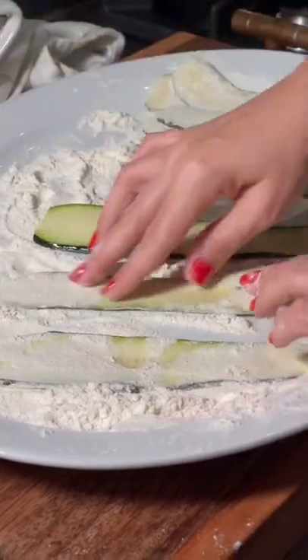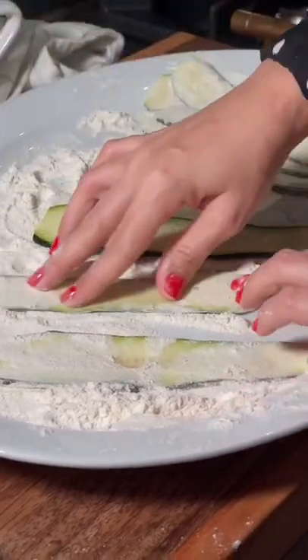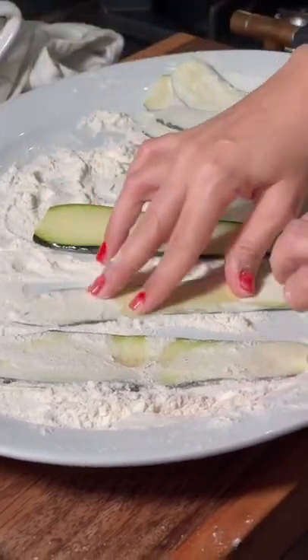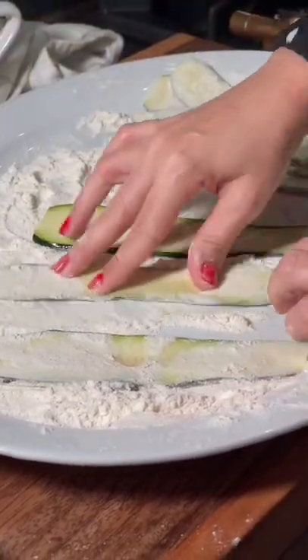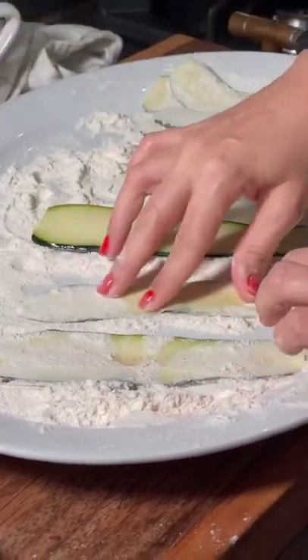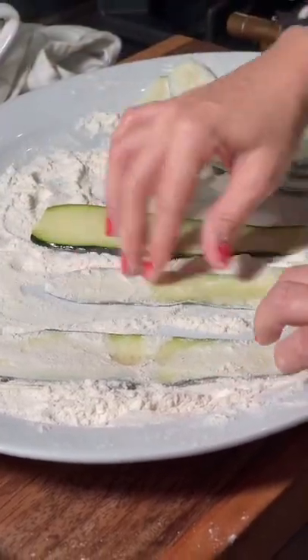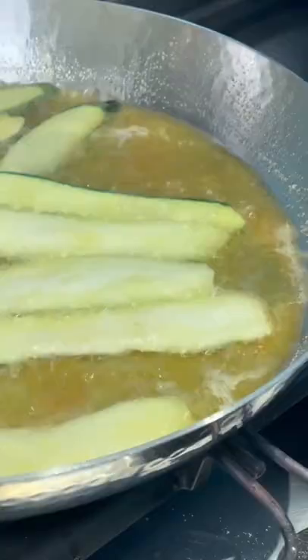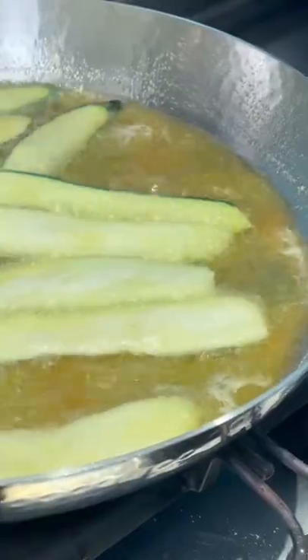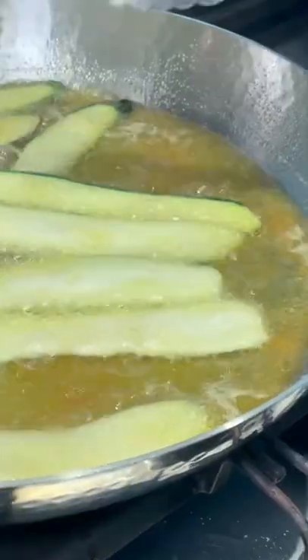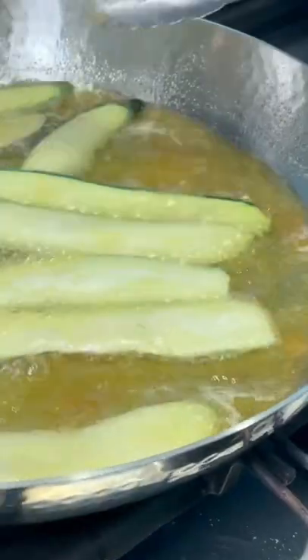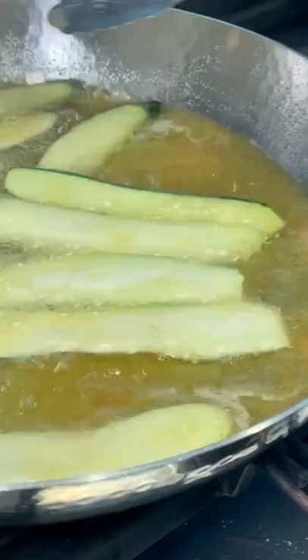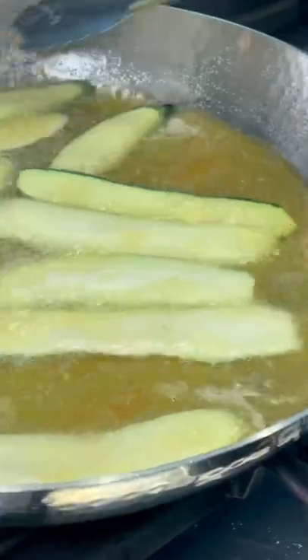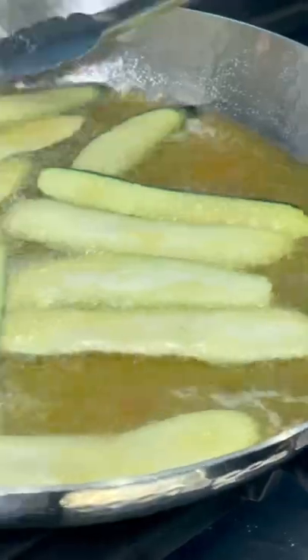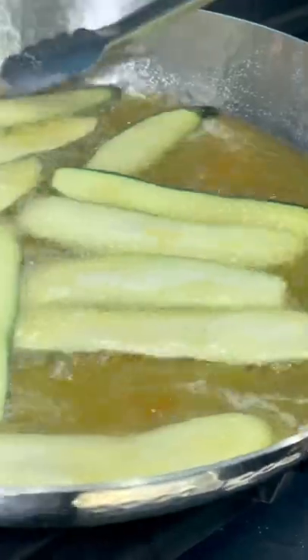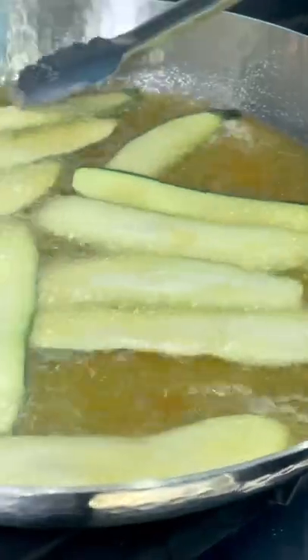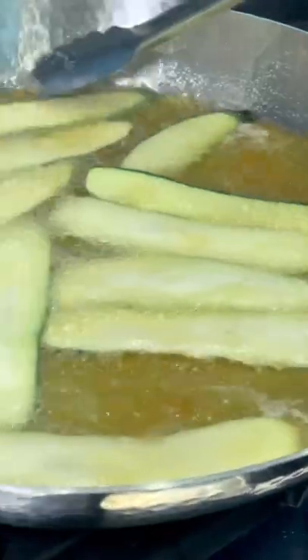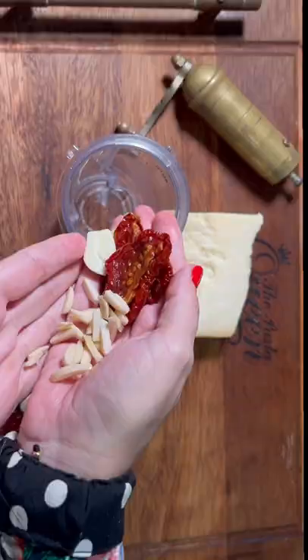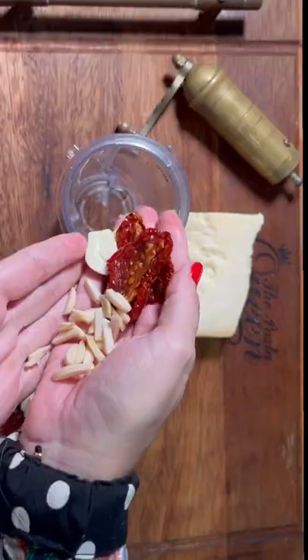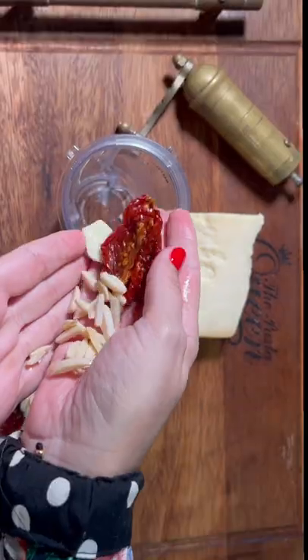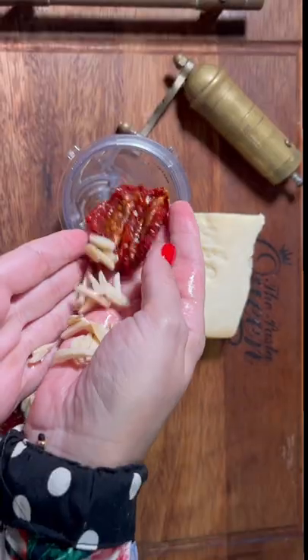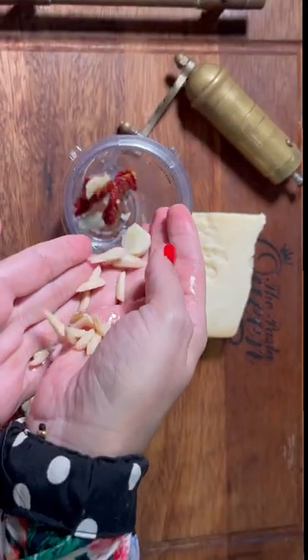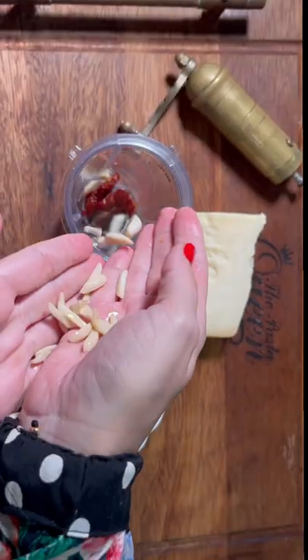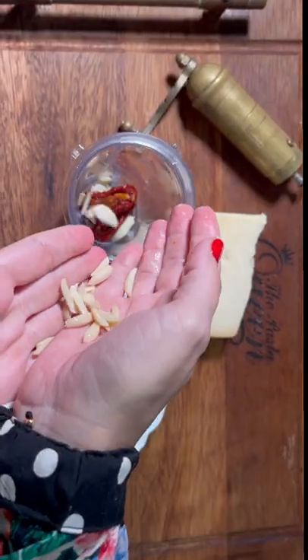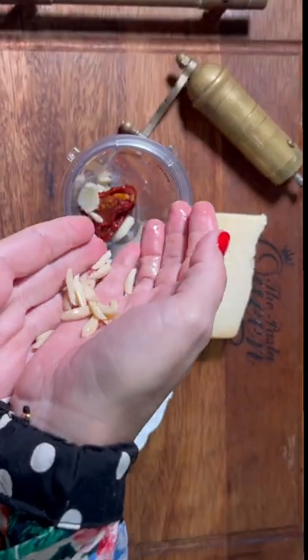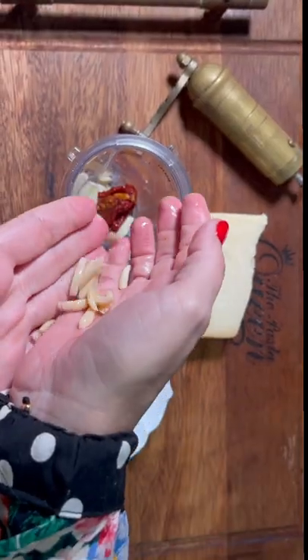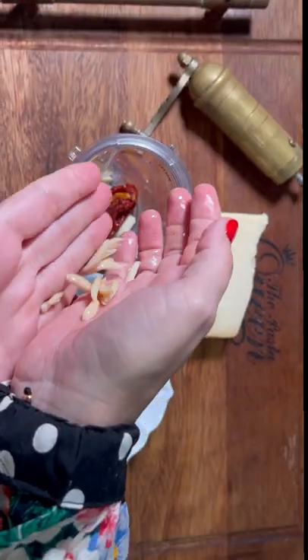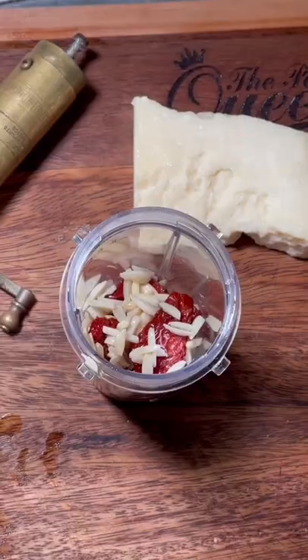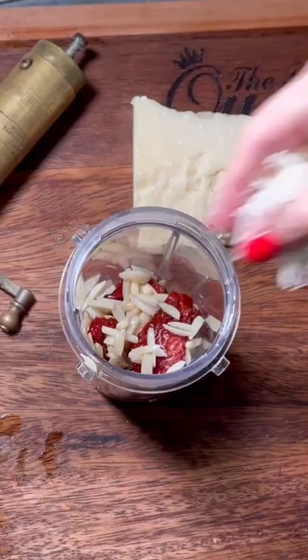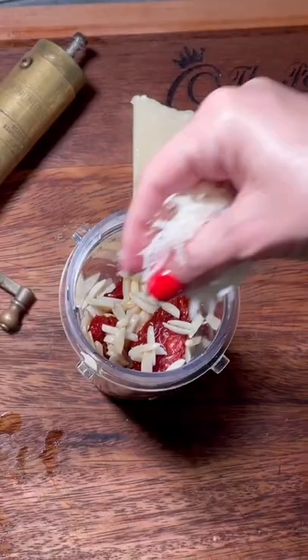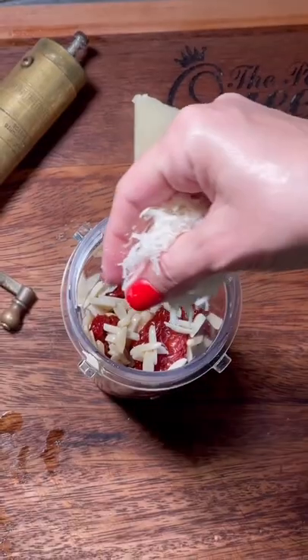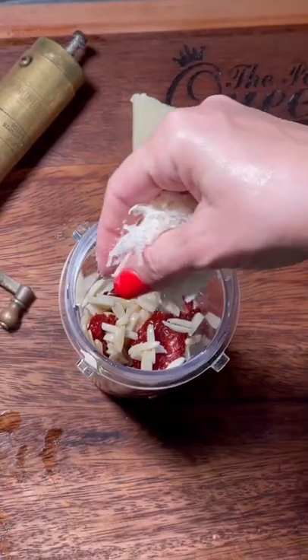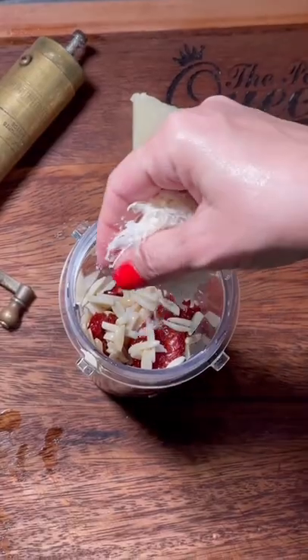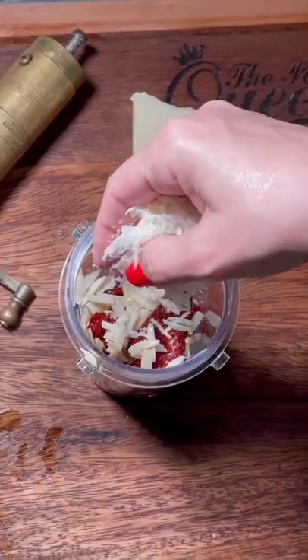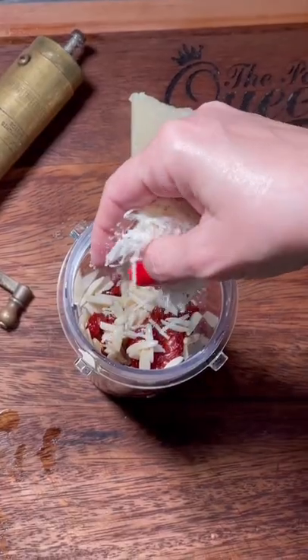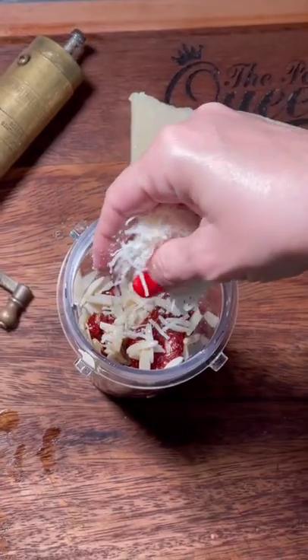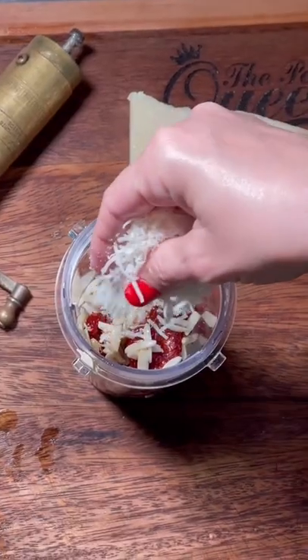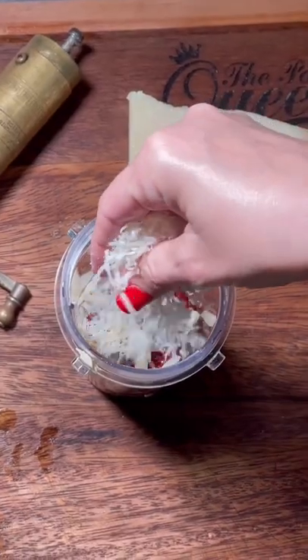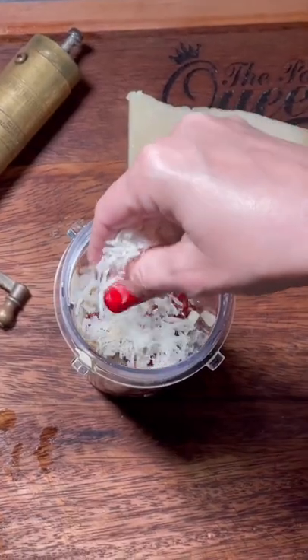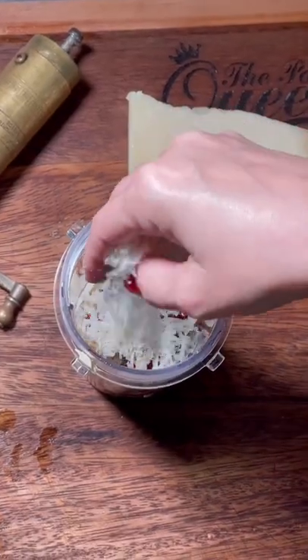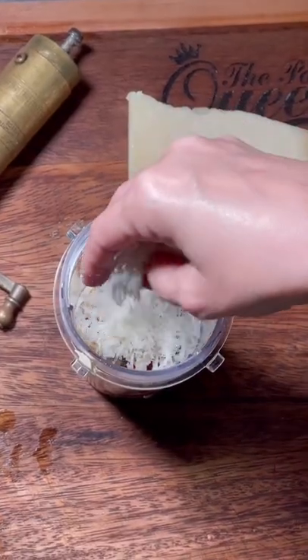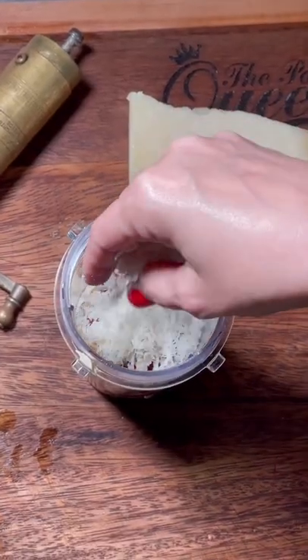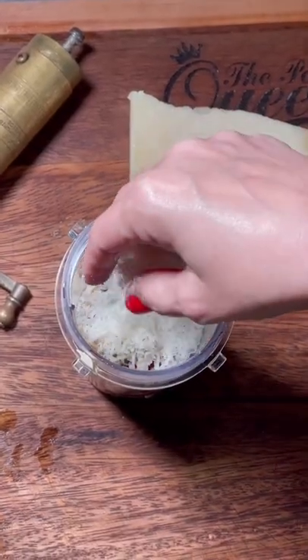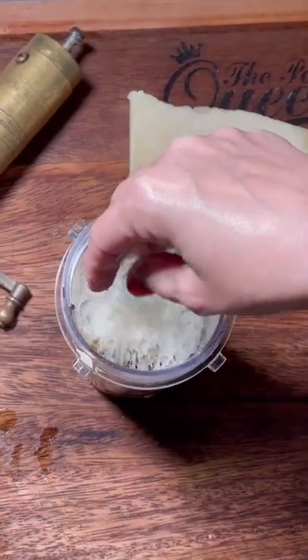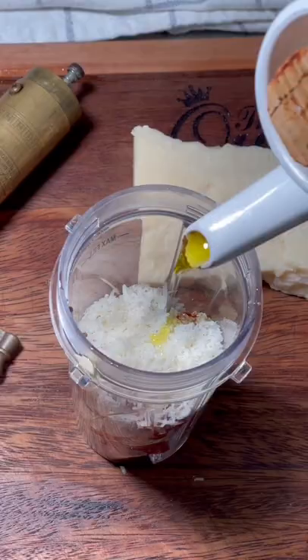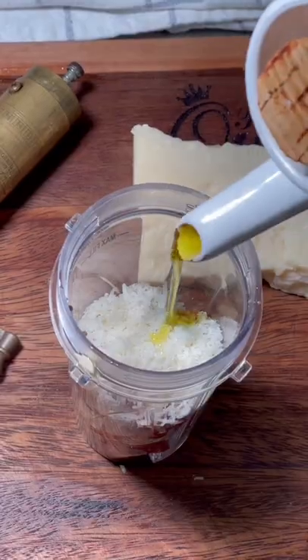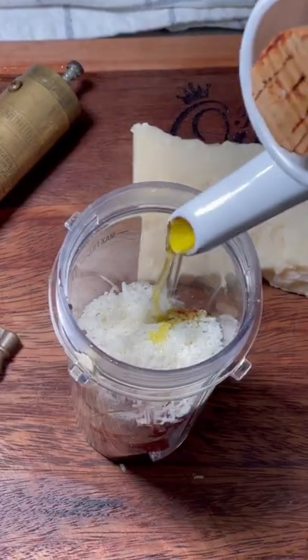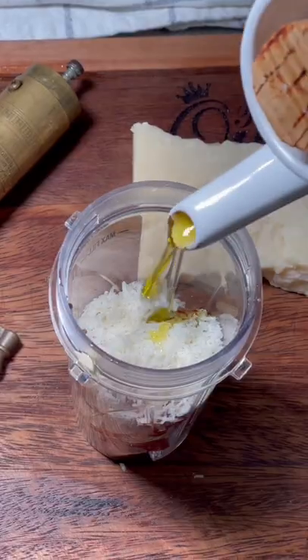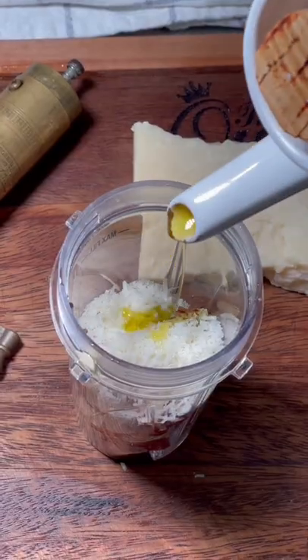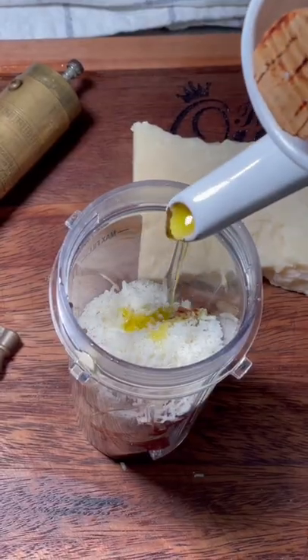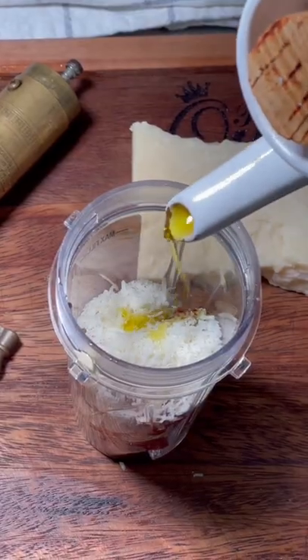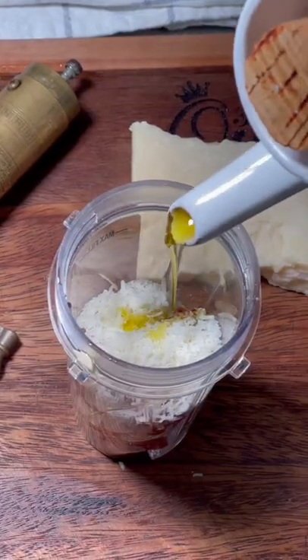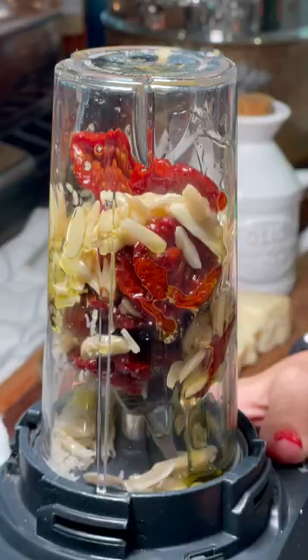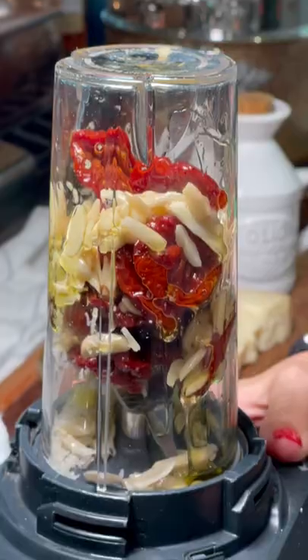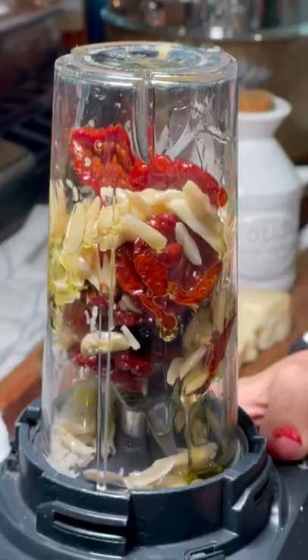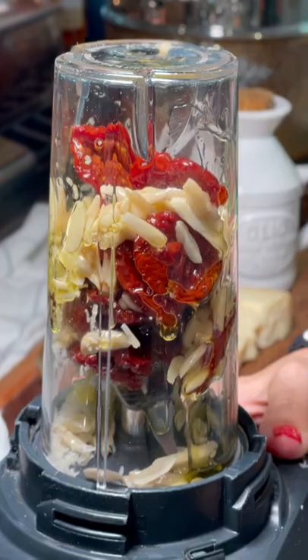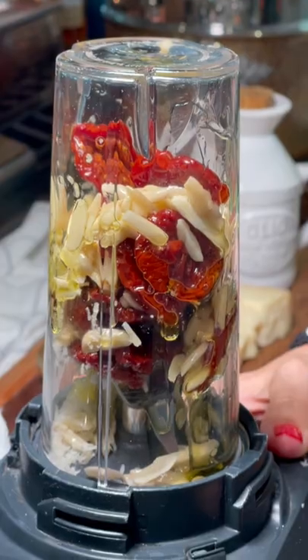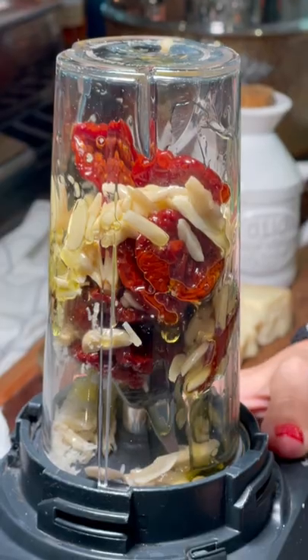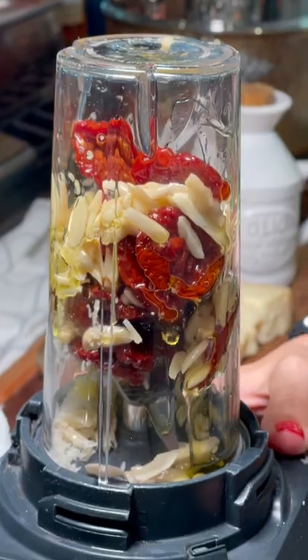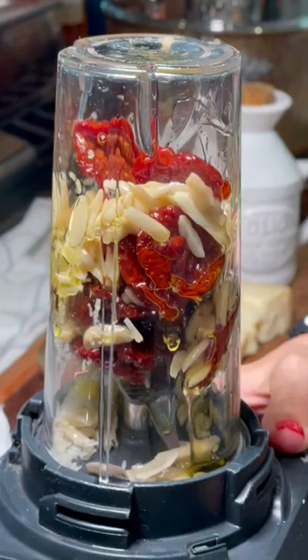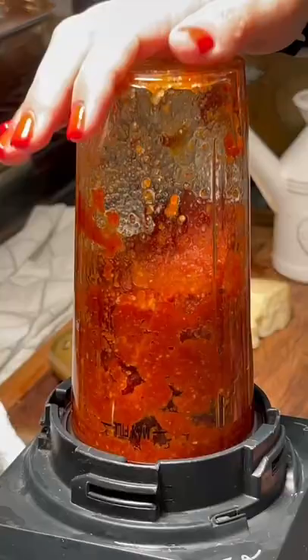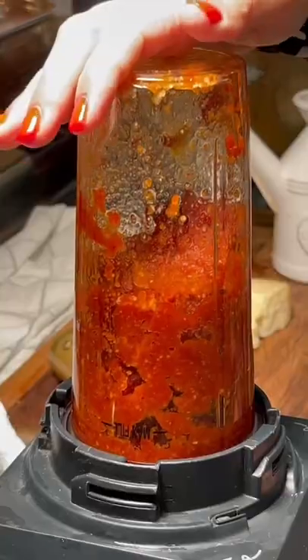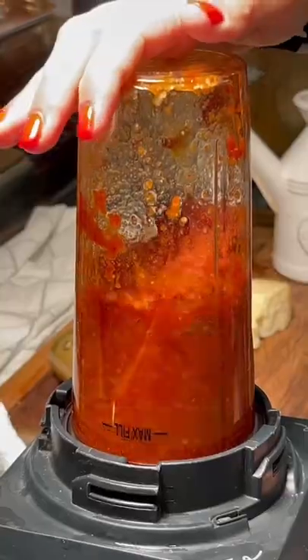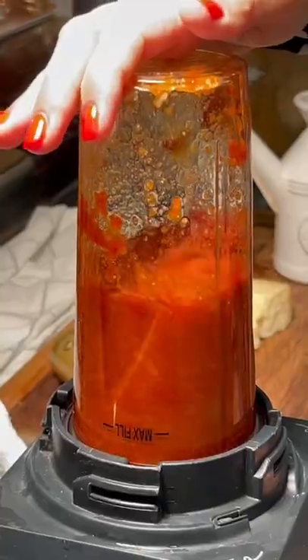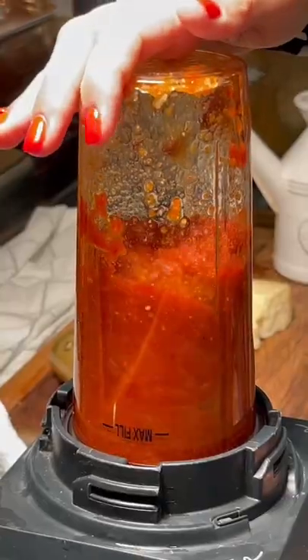Now let's make the red passion pesto with sun-dried tomatoes, shaved almond, garlic and pecorino with extra virgin olive oil.